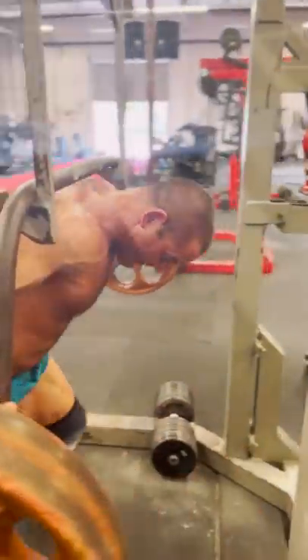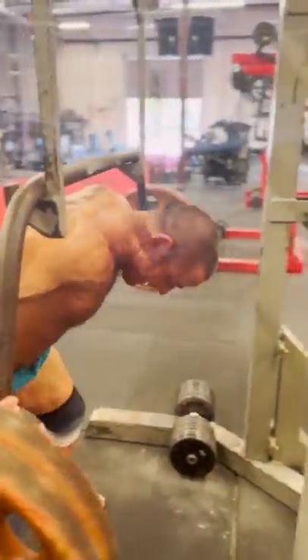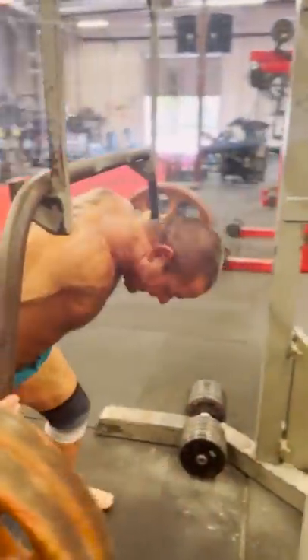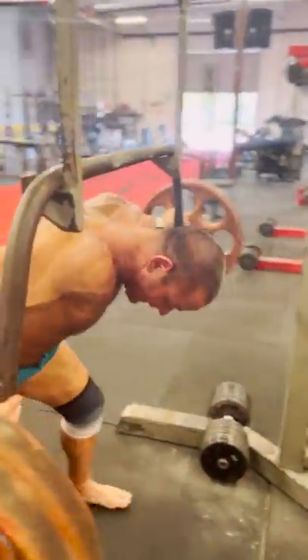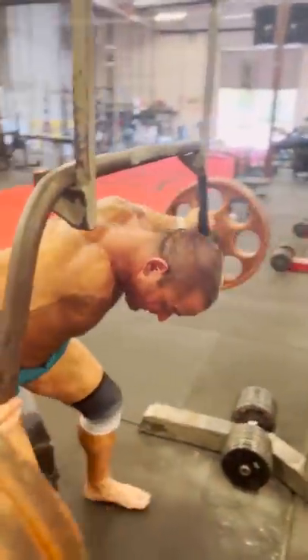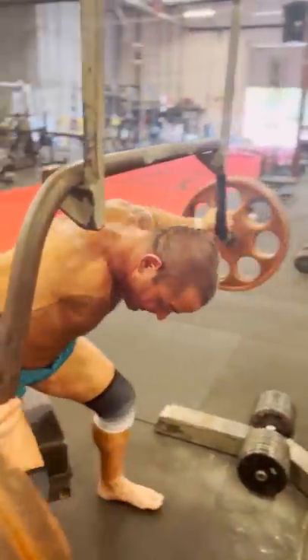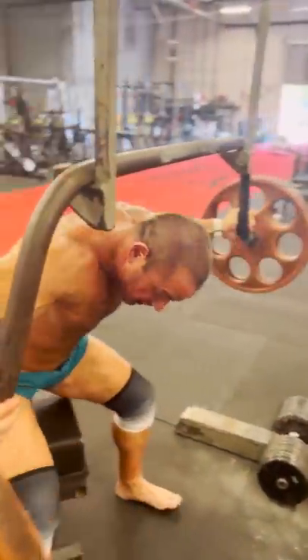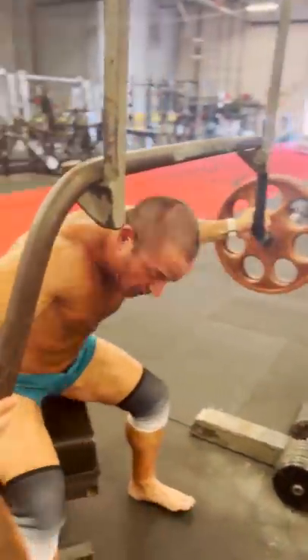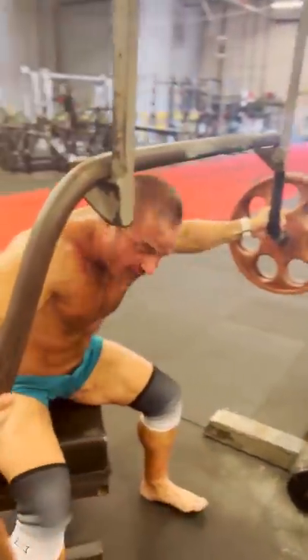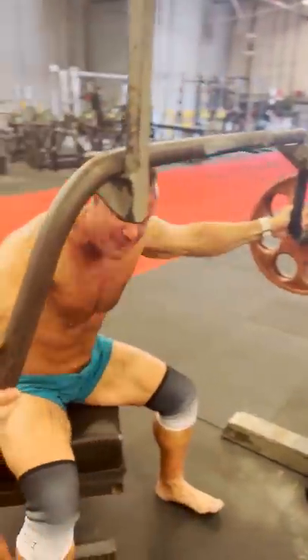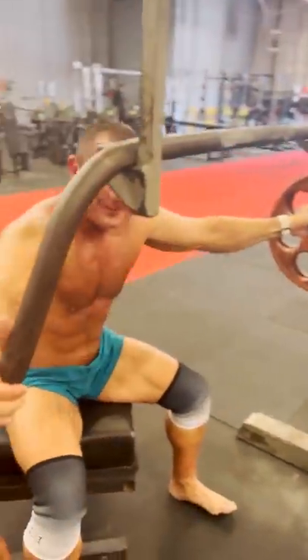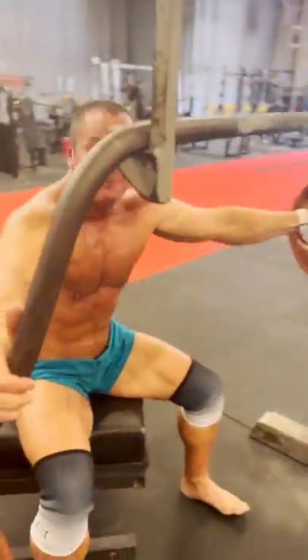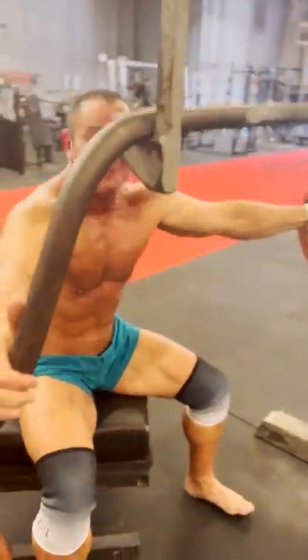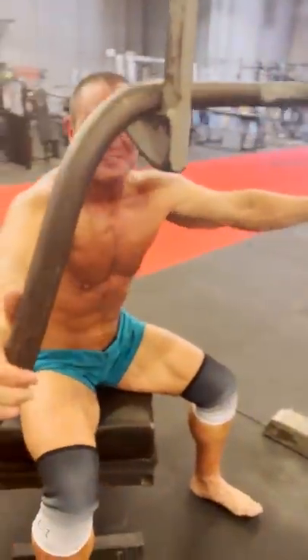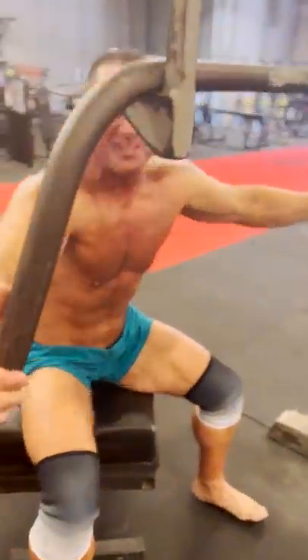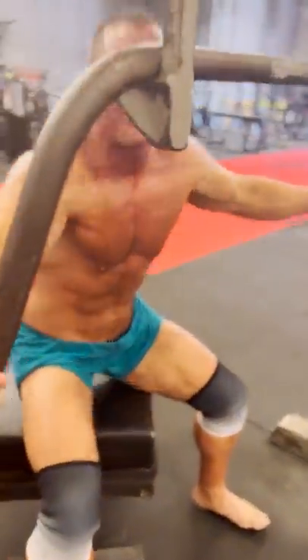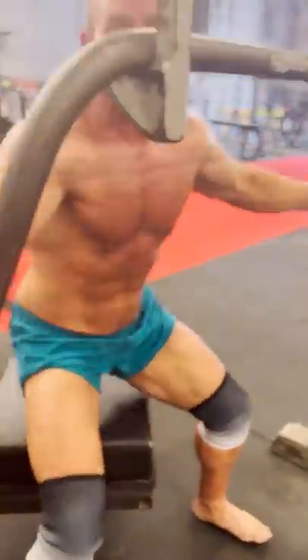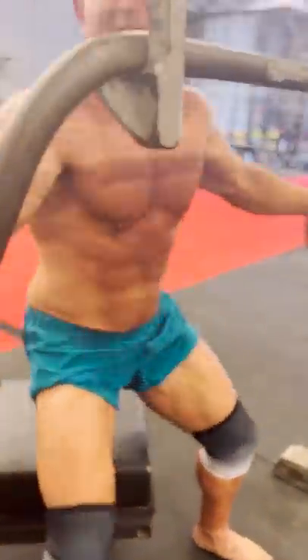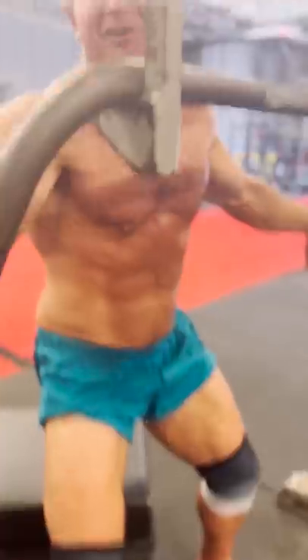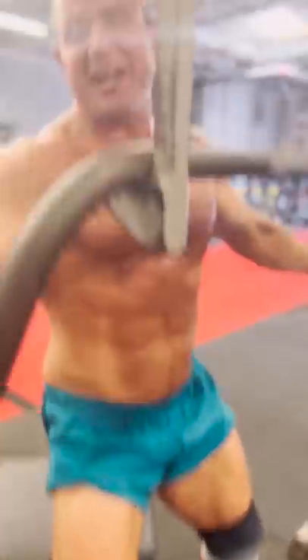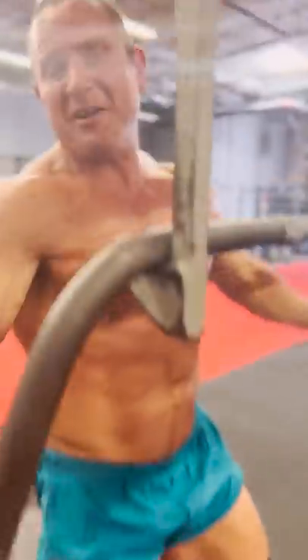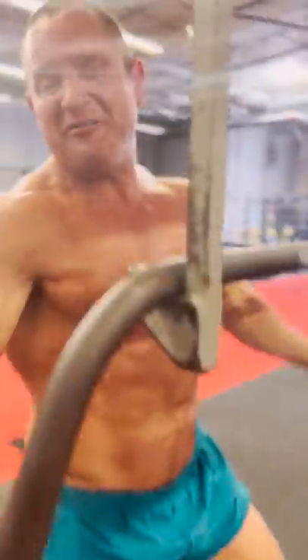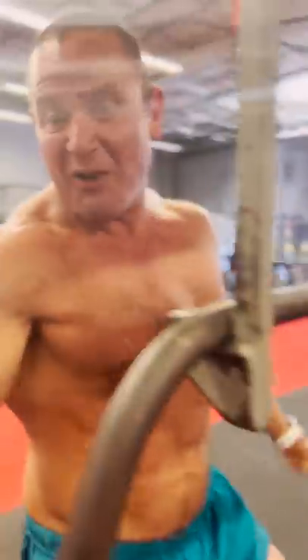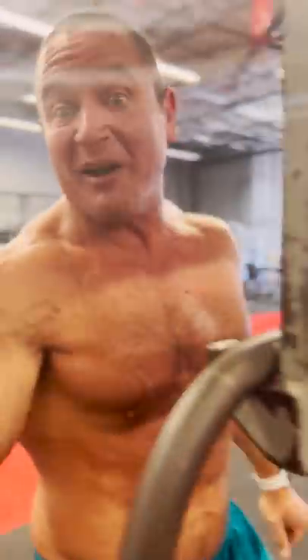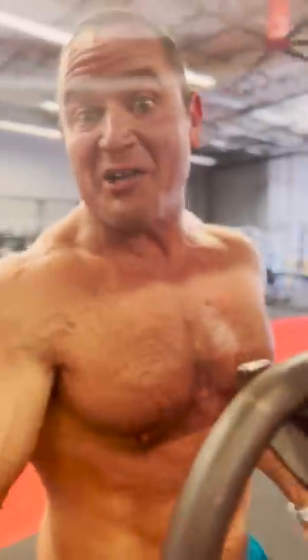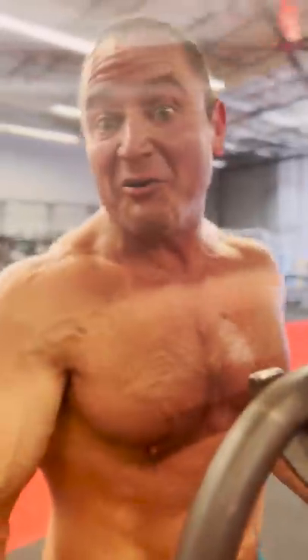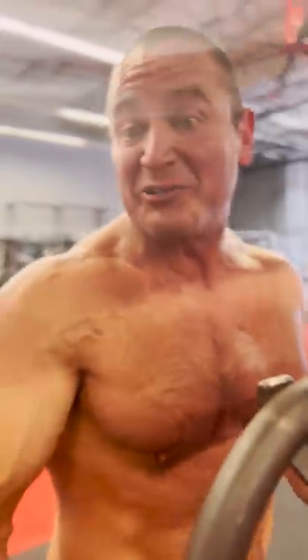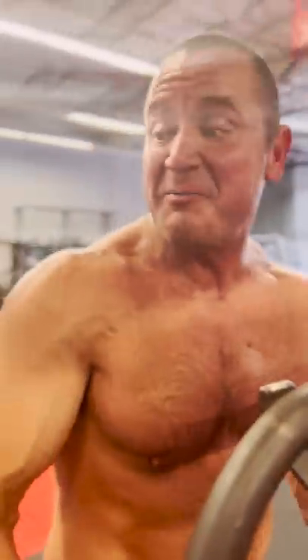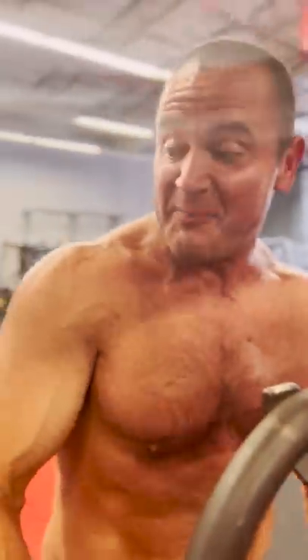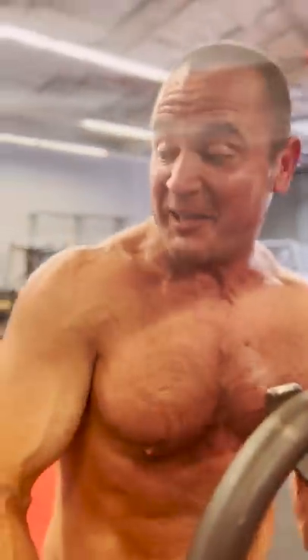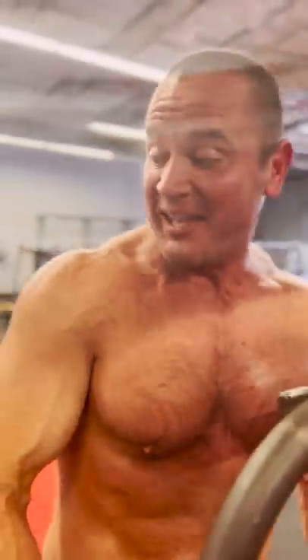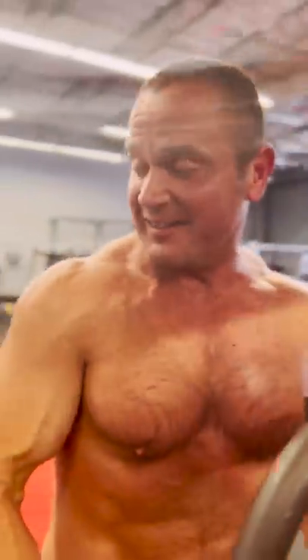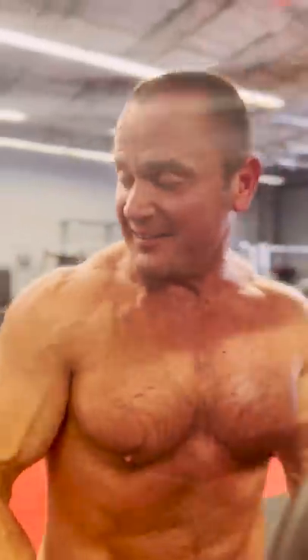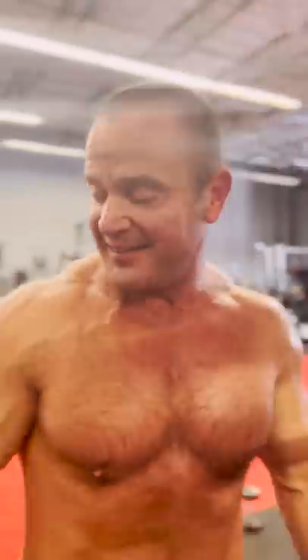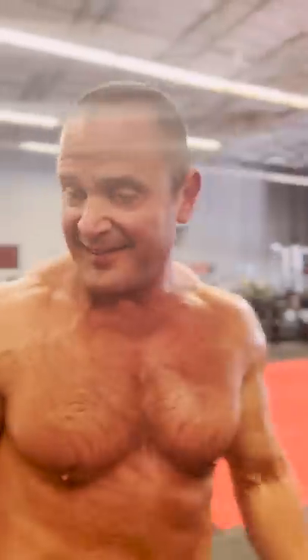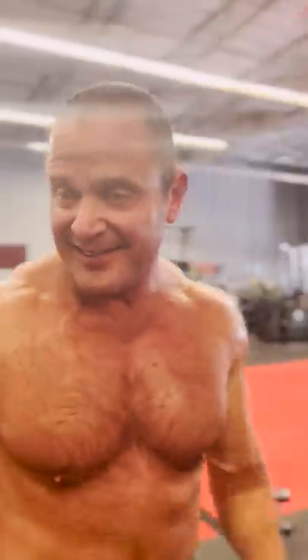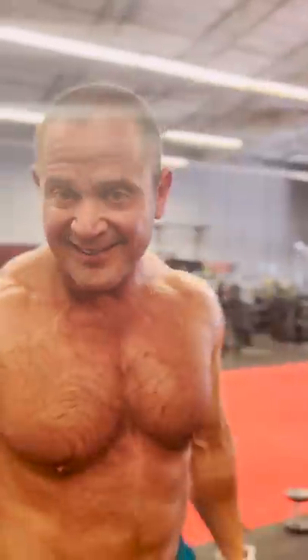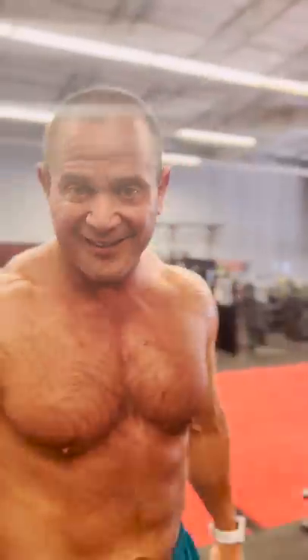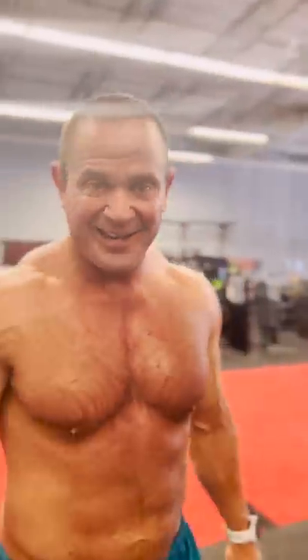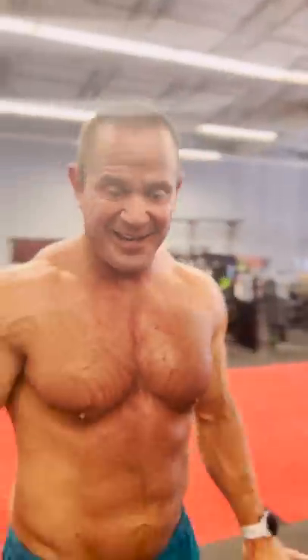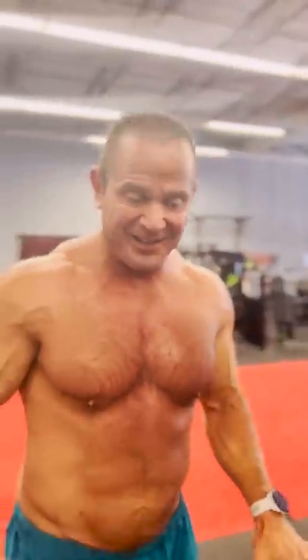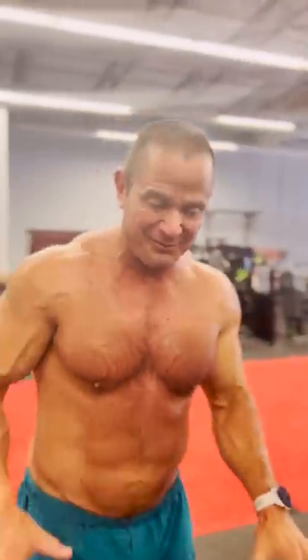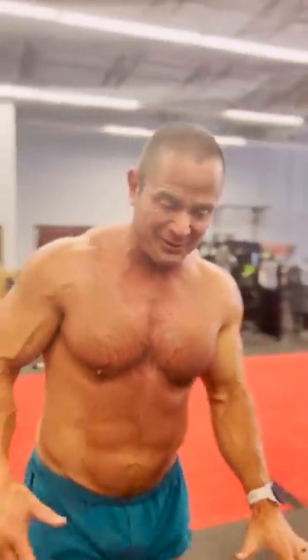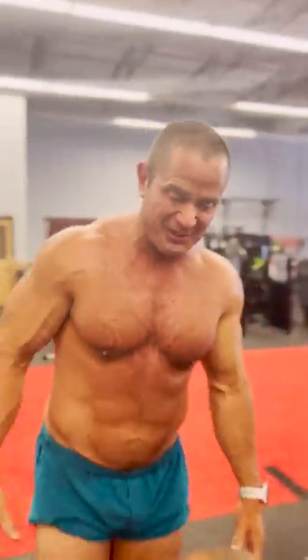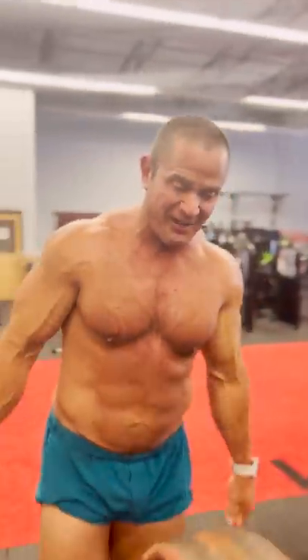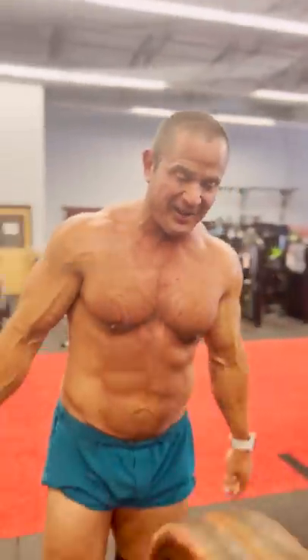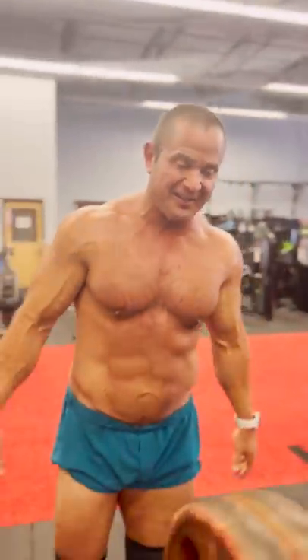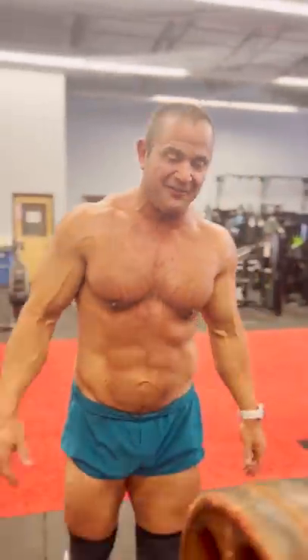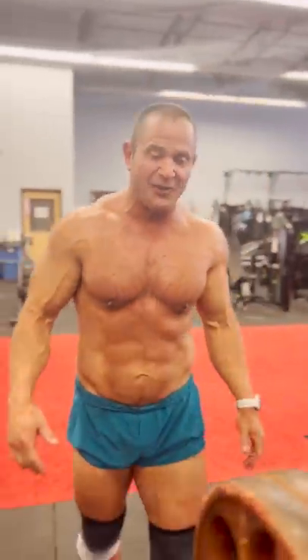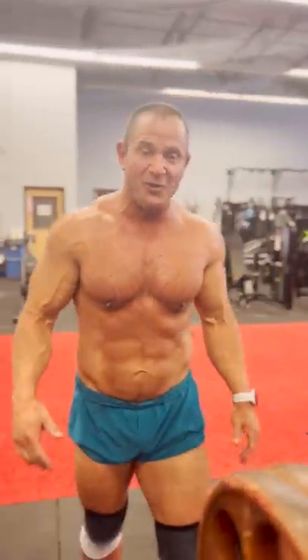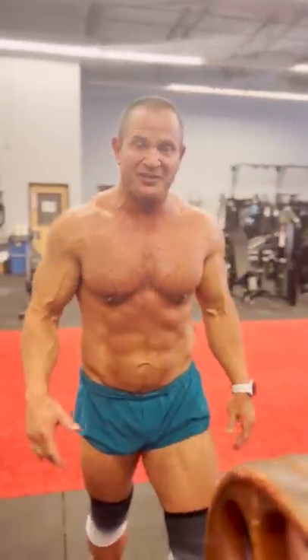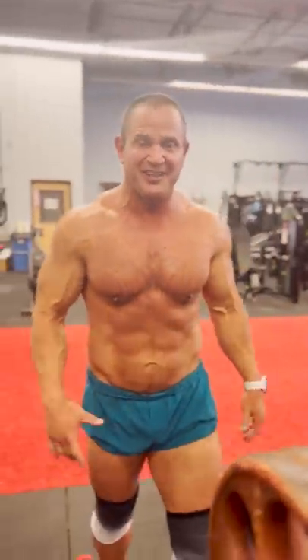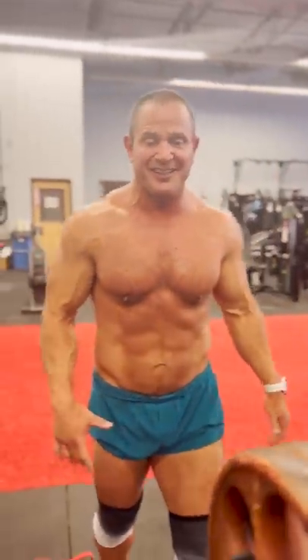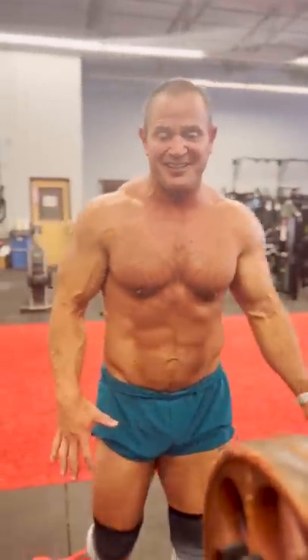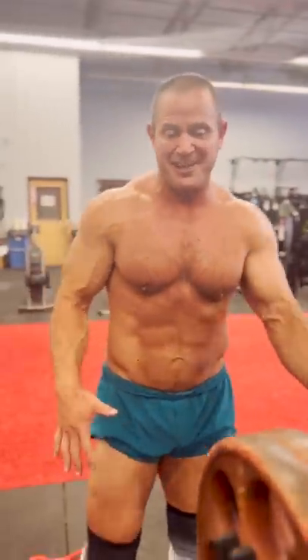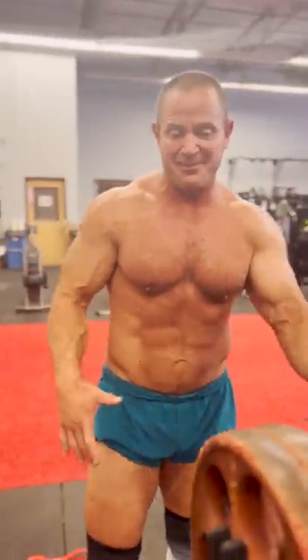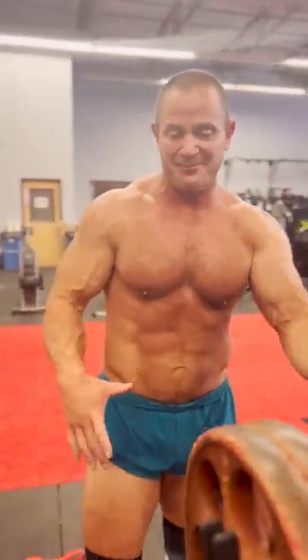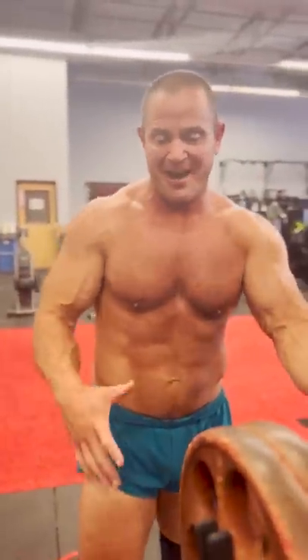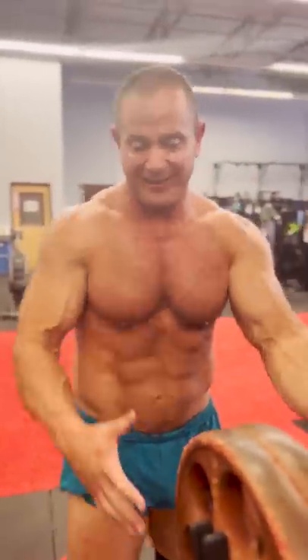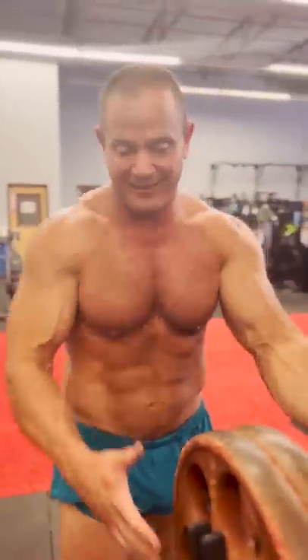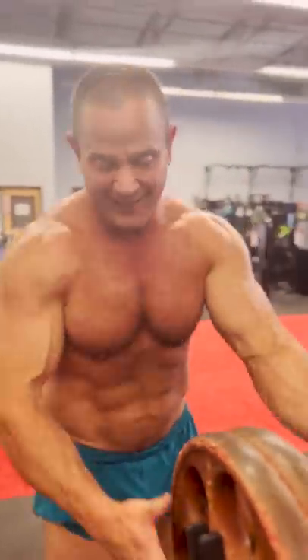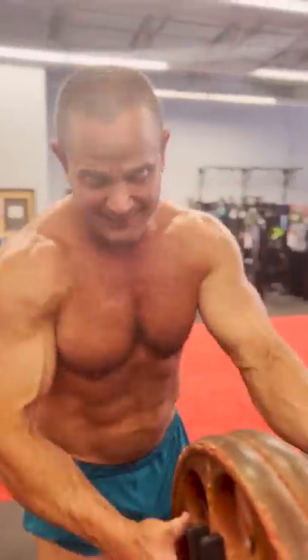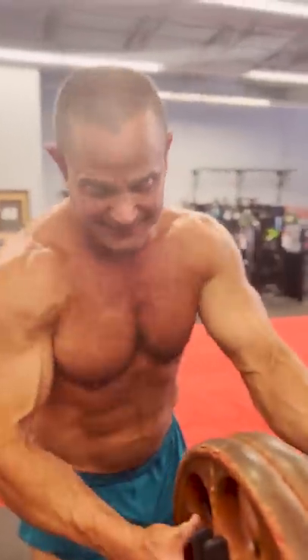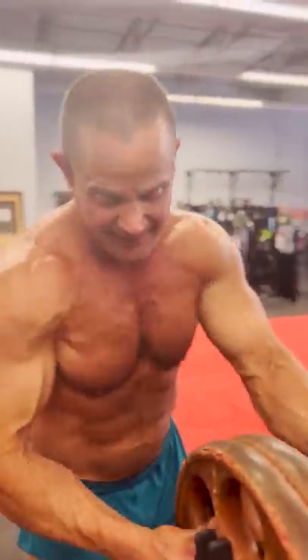Even though I've been doing this stuff for a long time, I felt my toes come up again. So I've got to really focus in on keeping them down on the next set.